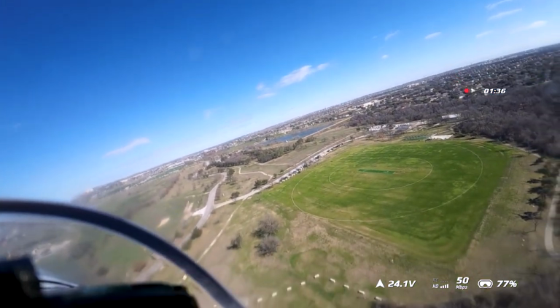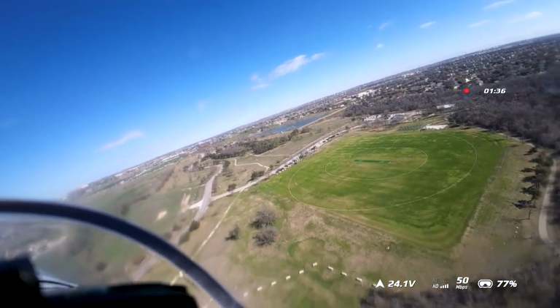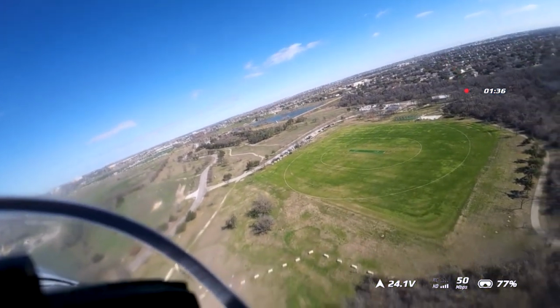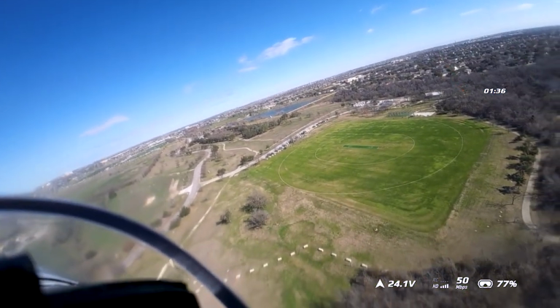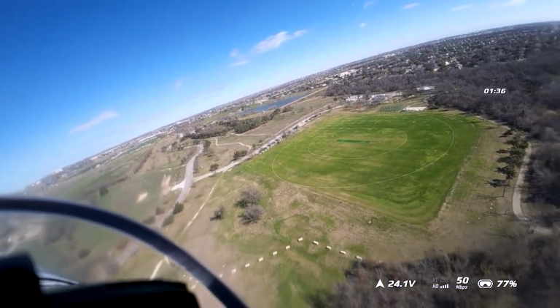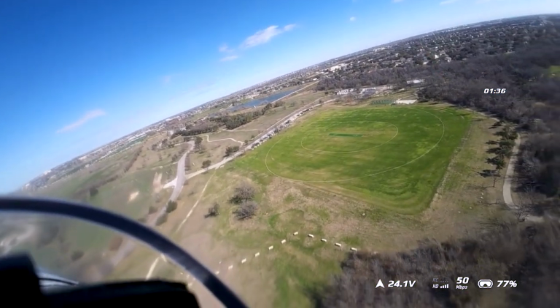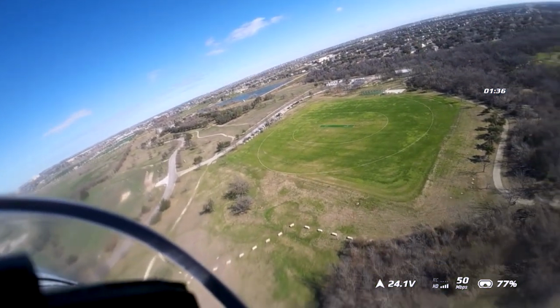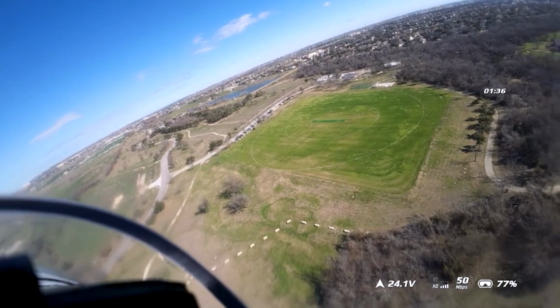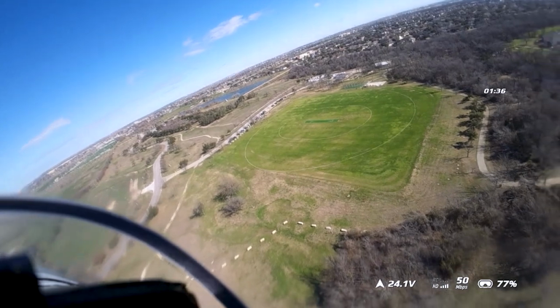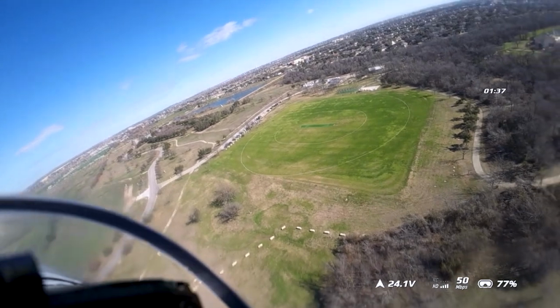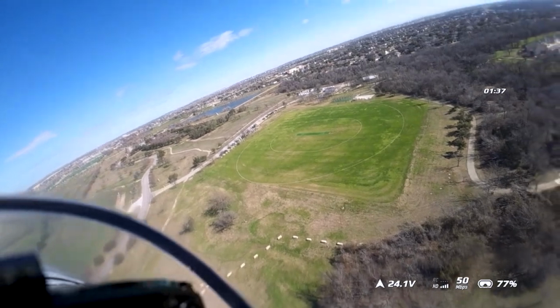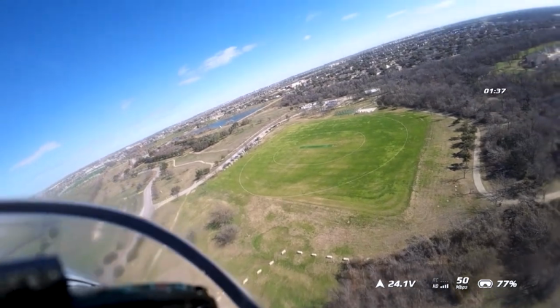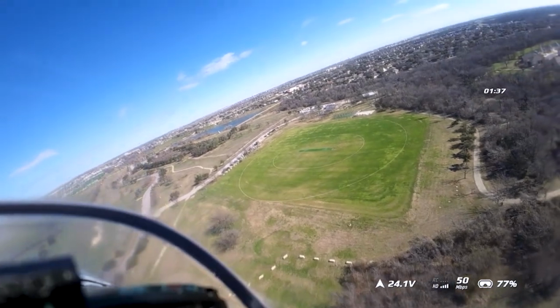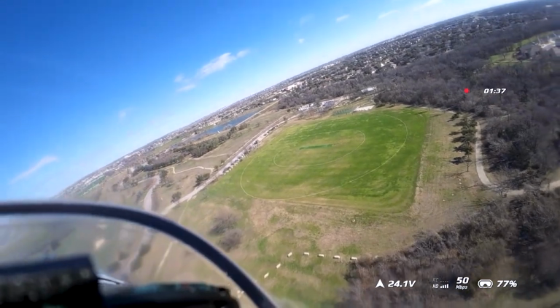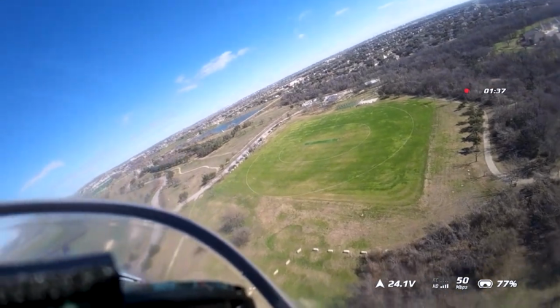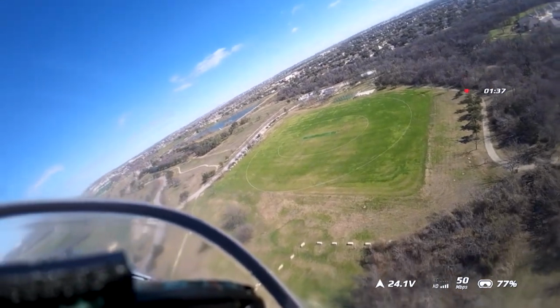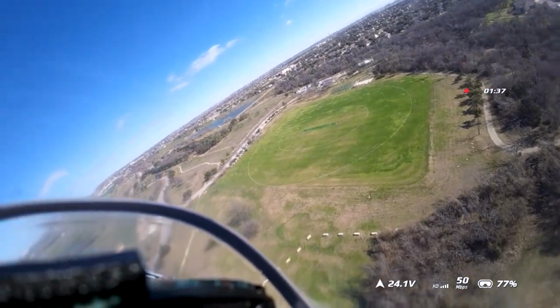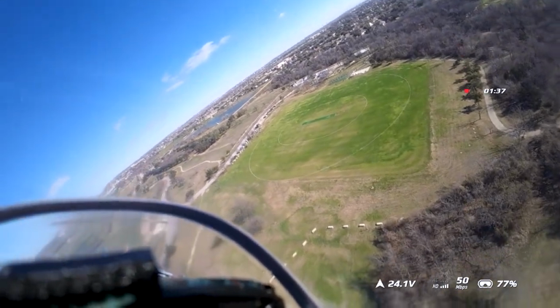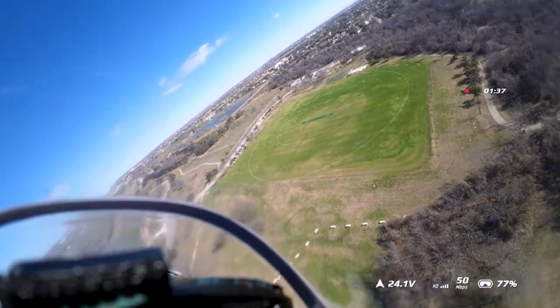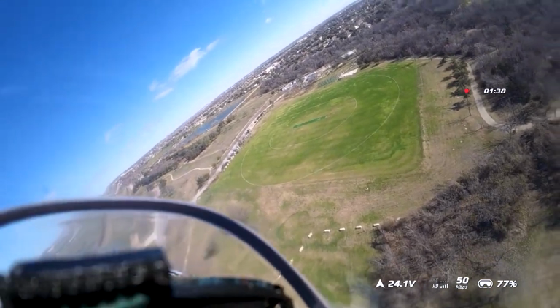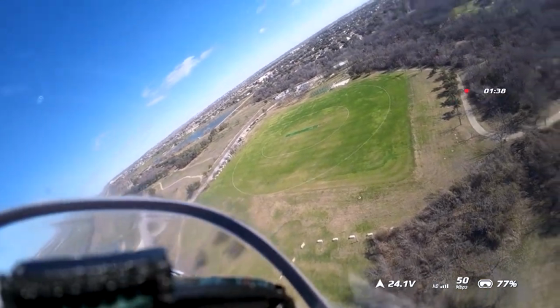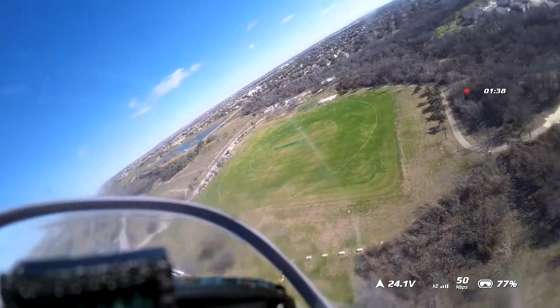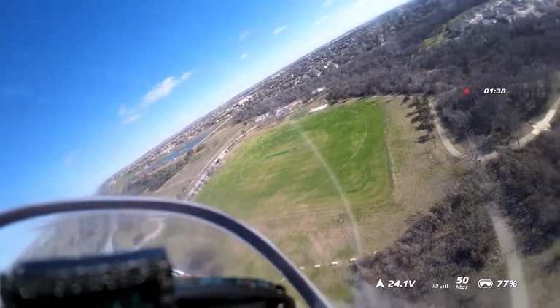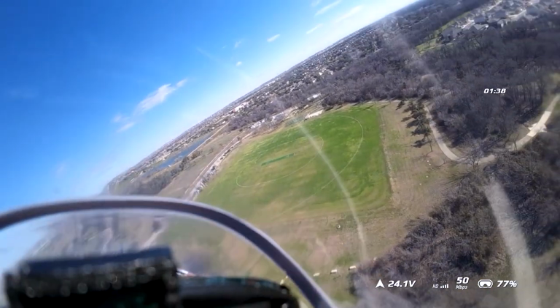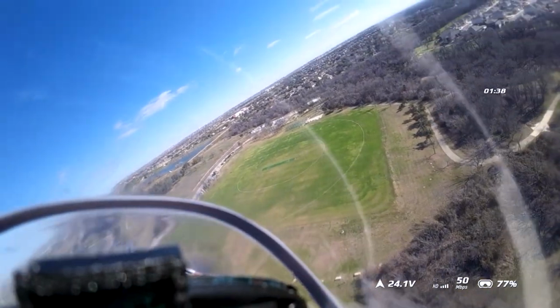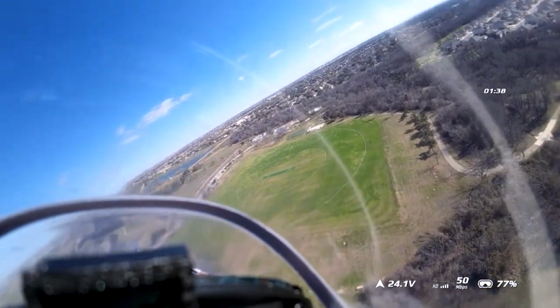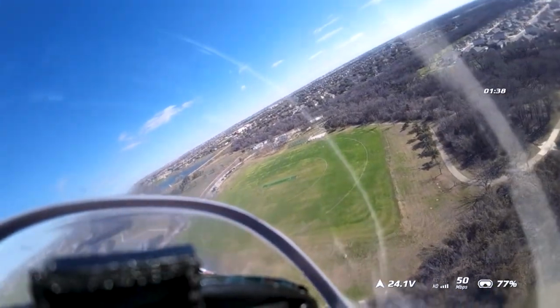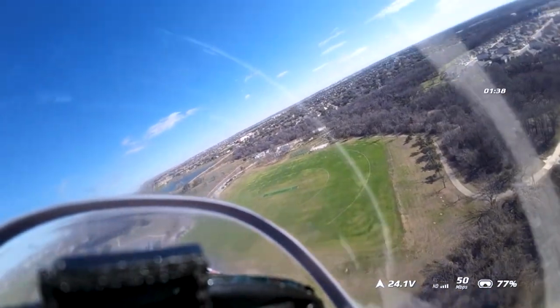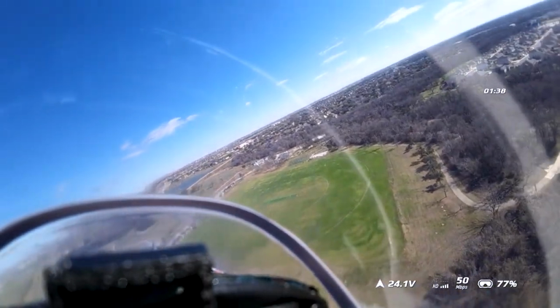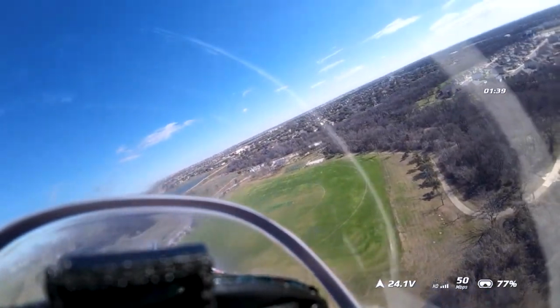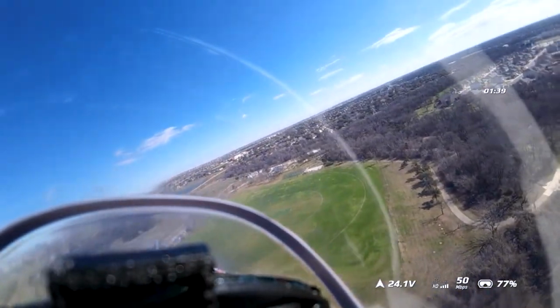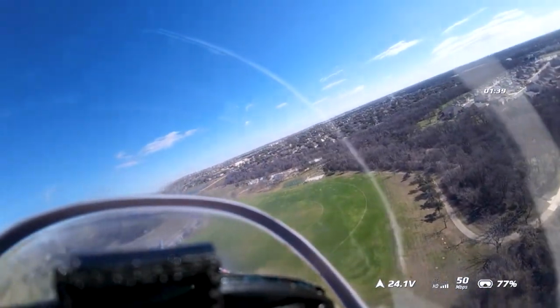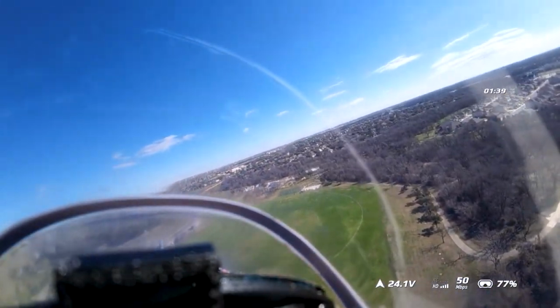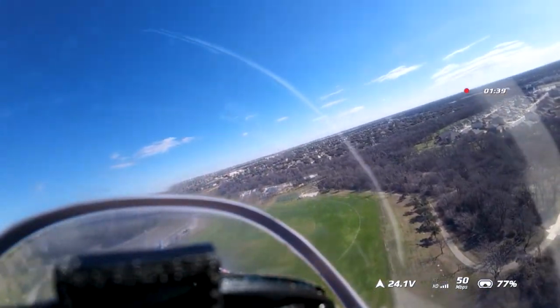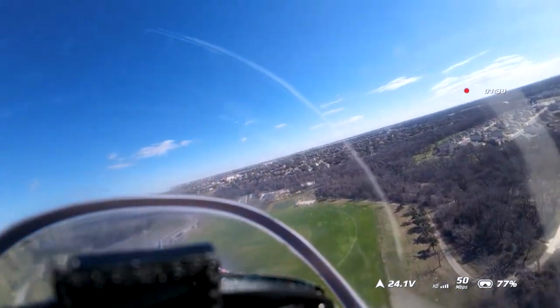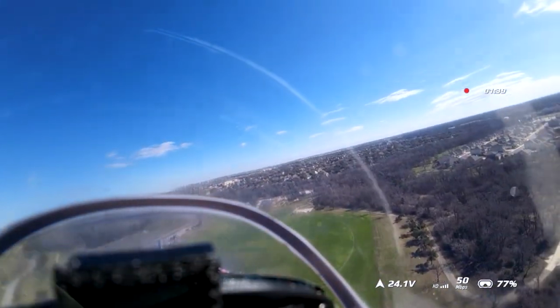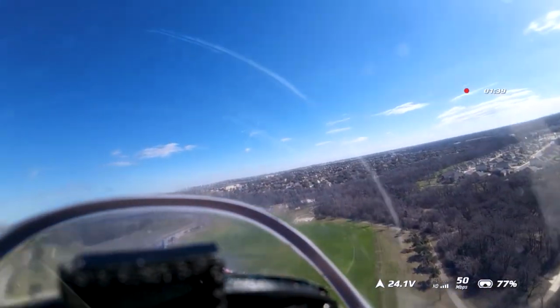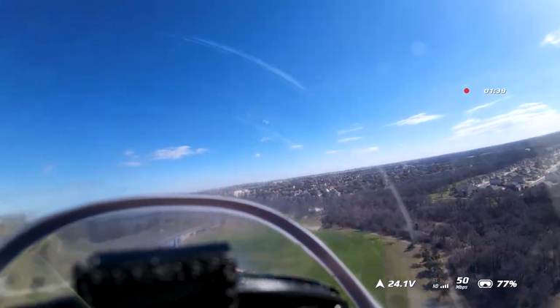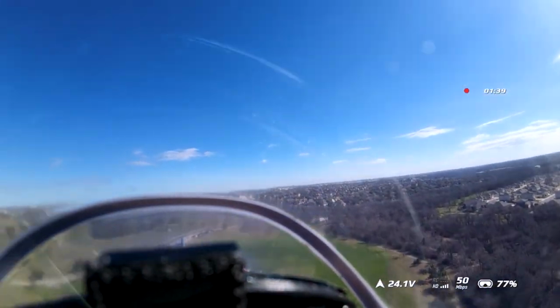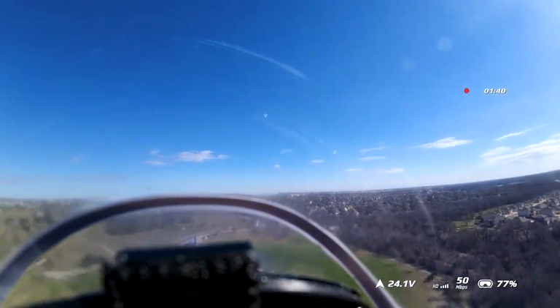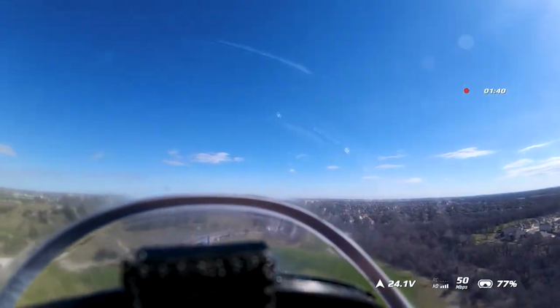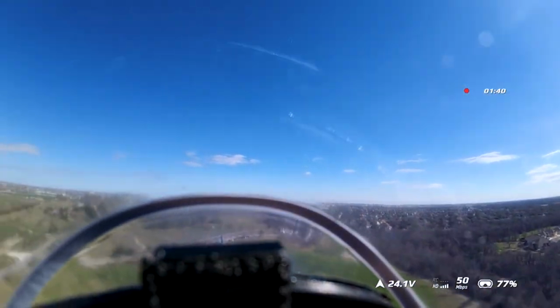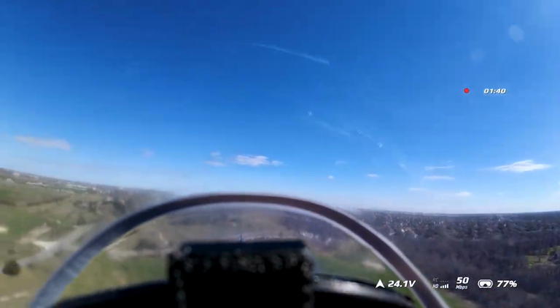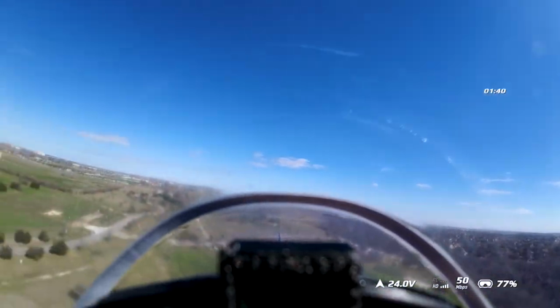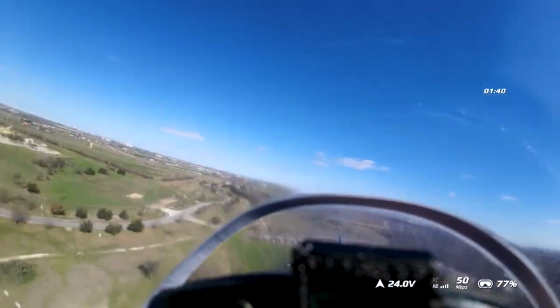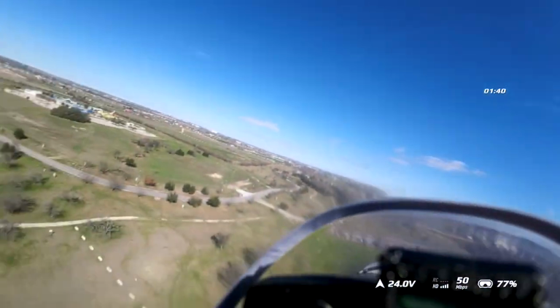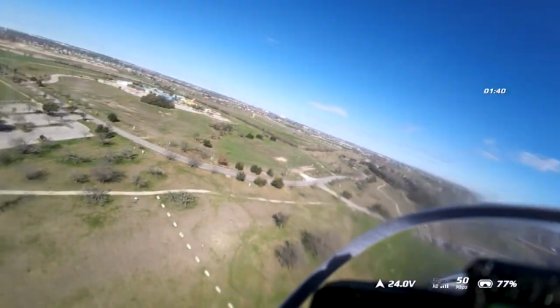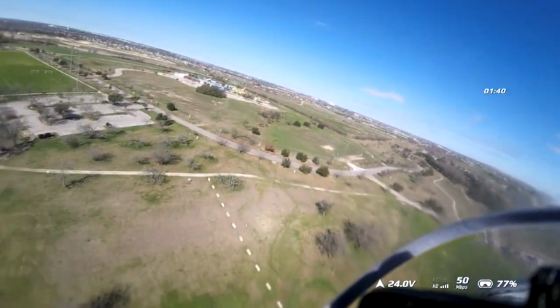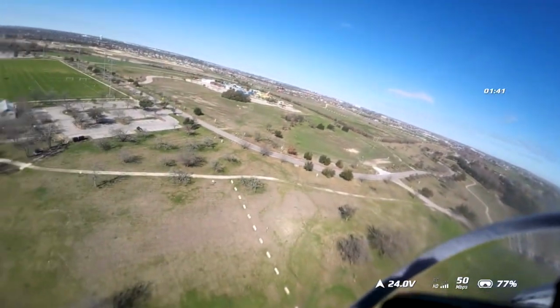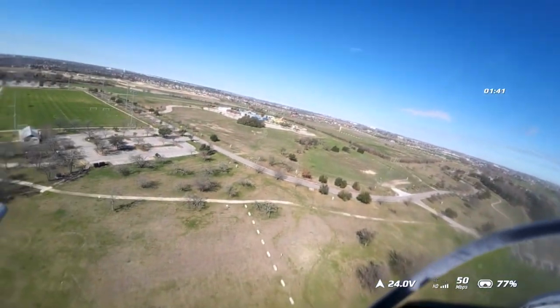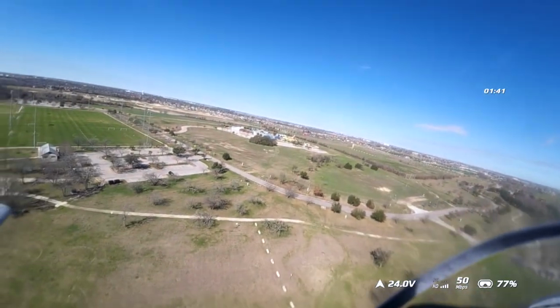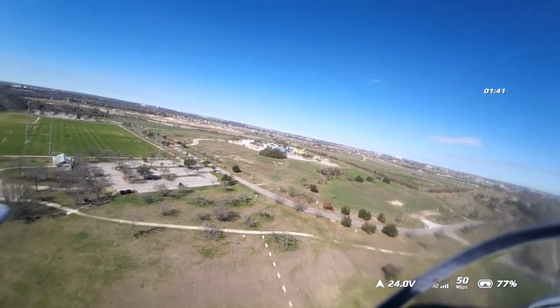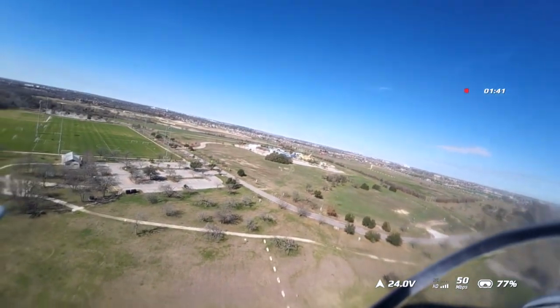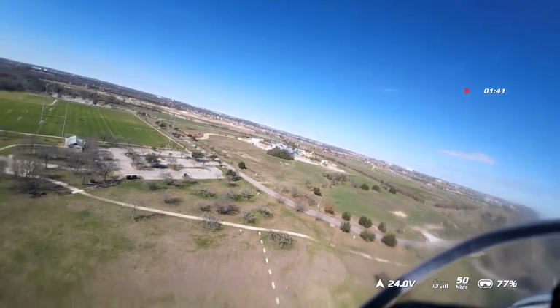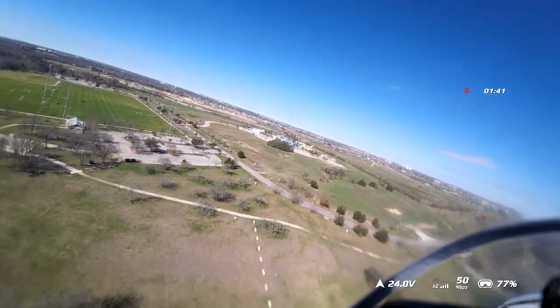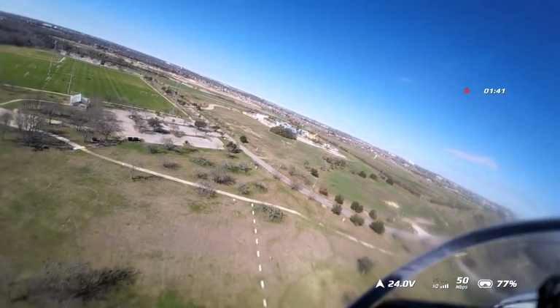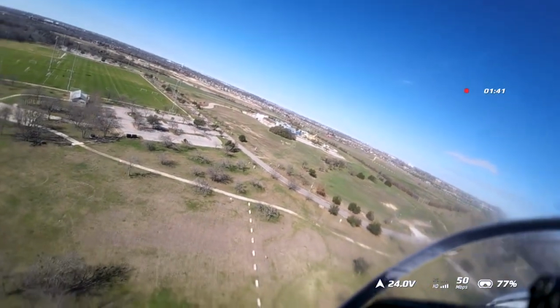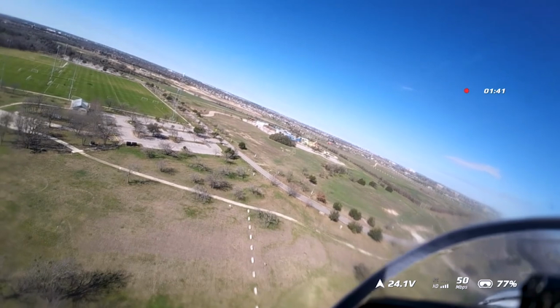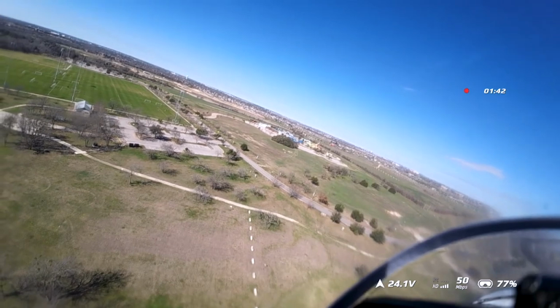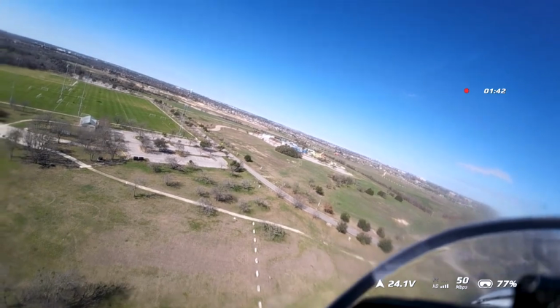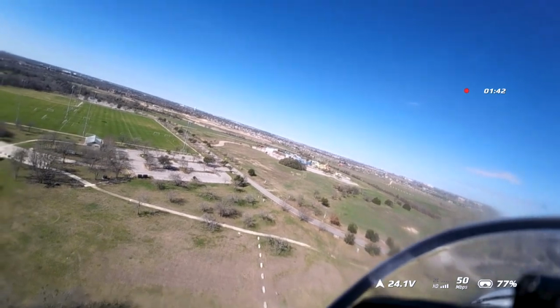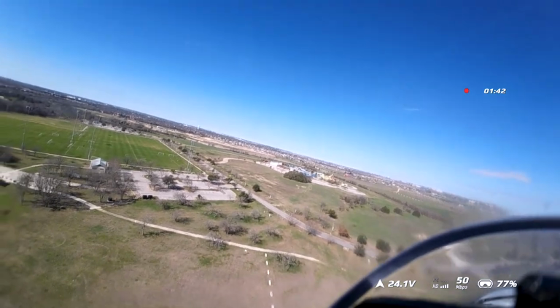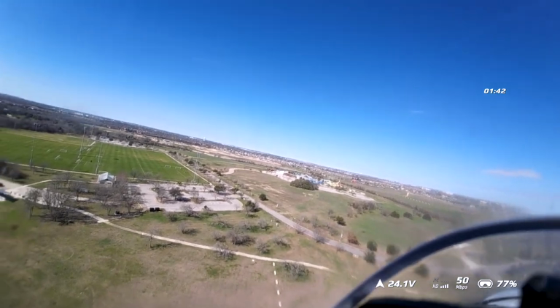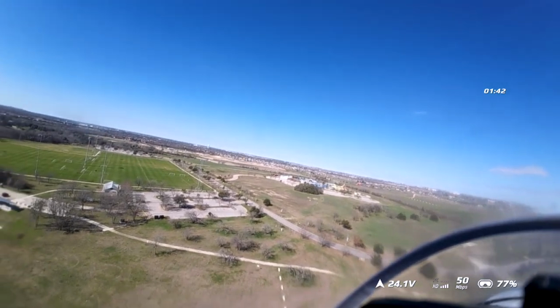Right around here I started focusing on this little — it's a cricket field, I believe. It looked like a target. It was kind of cool.